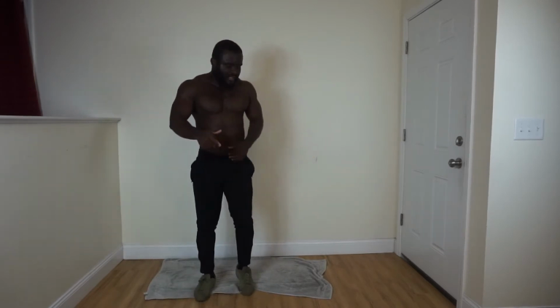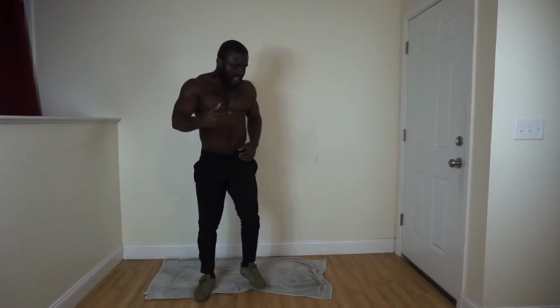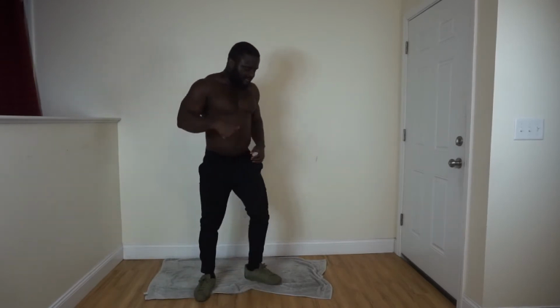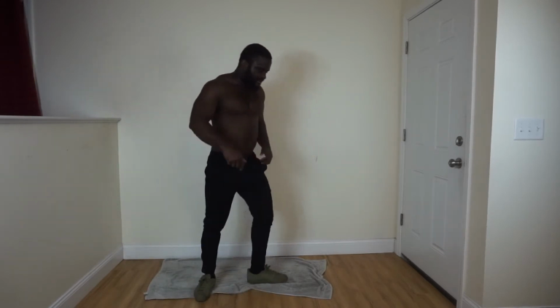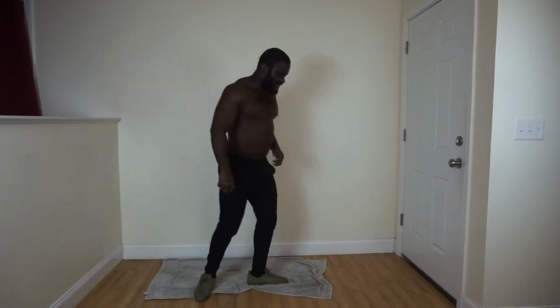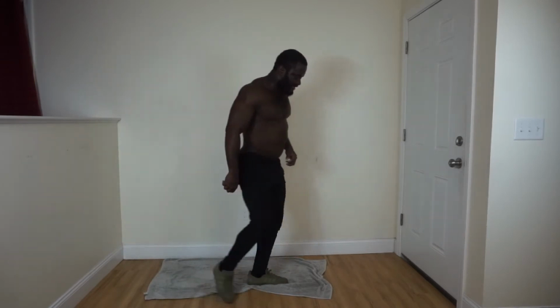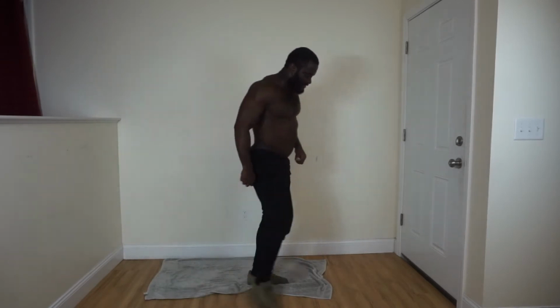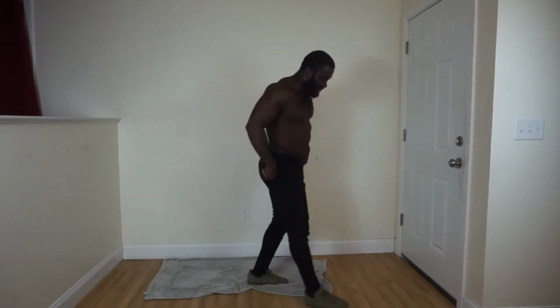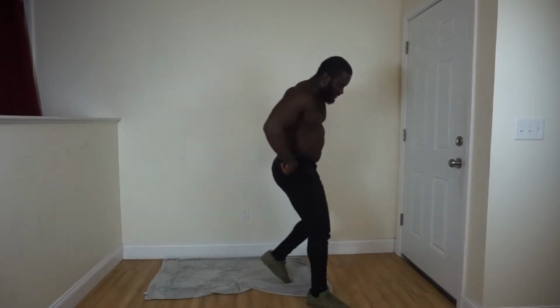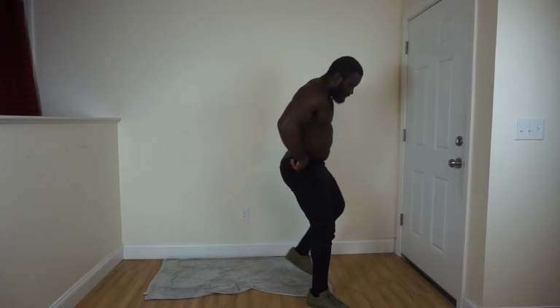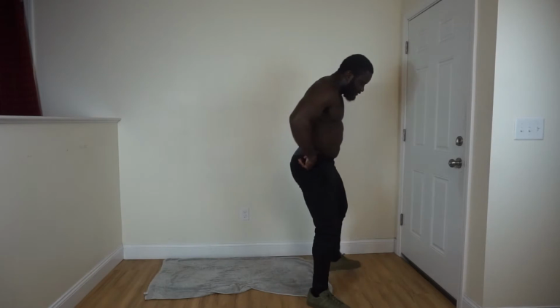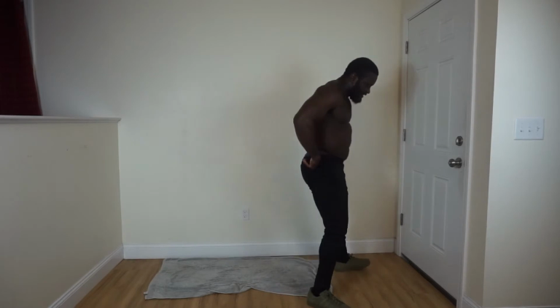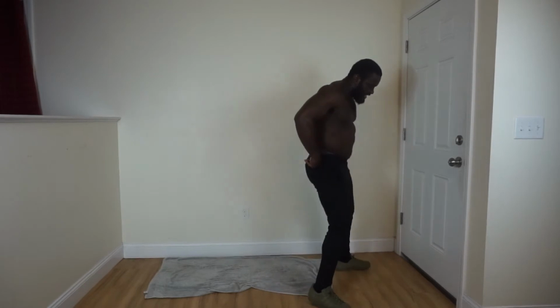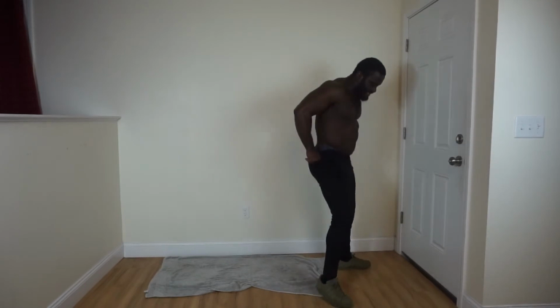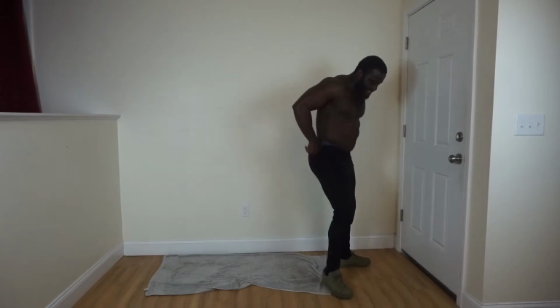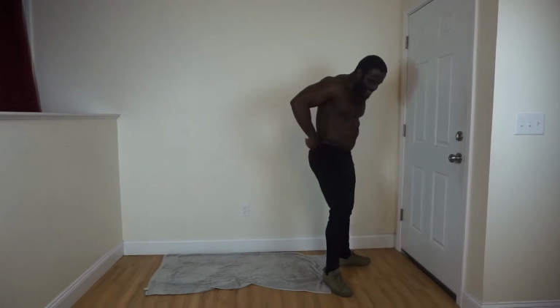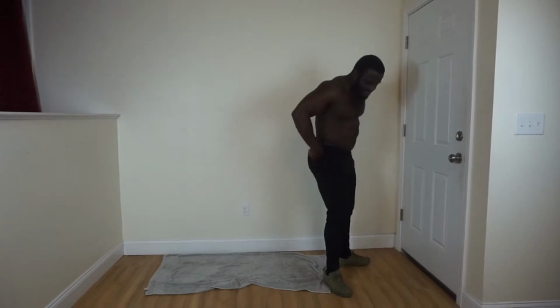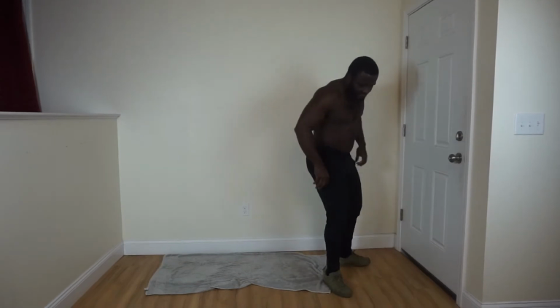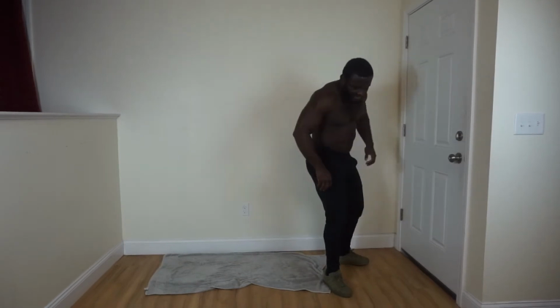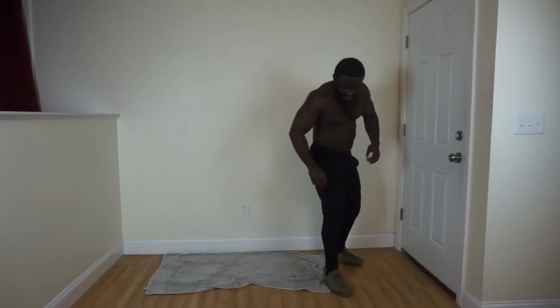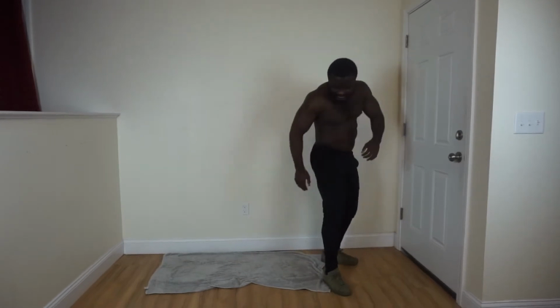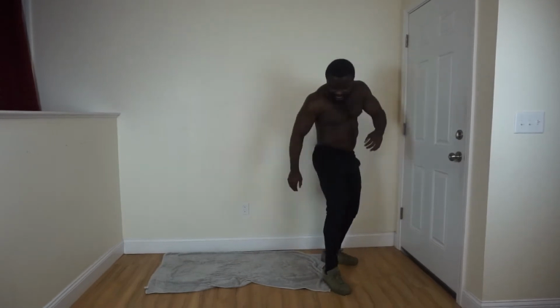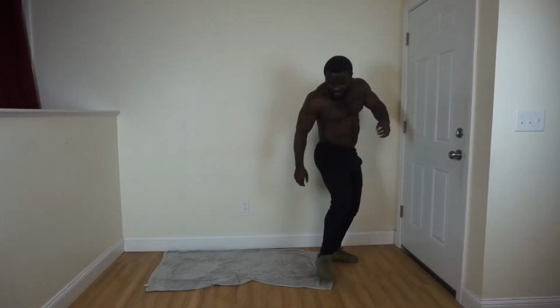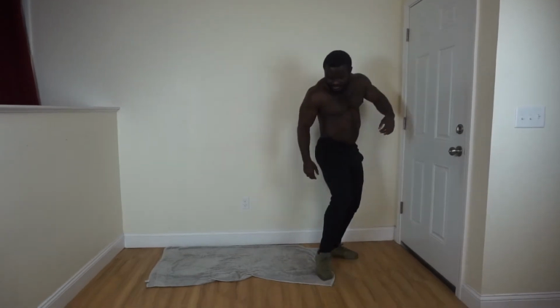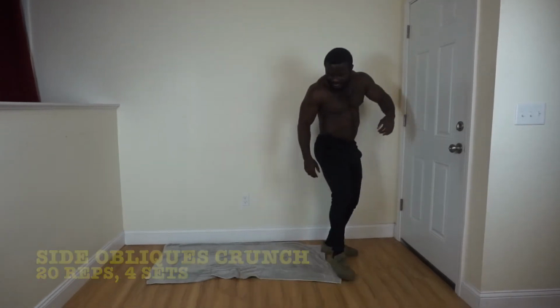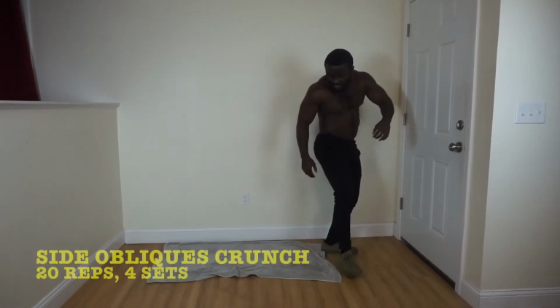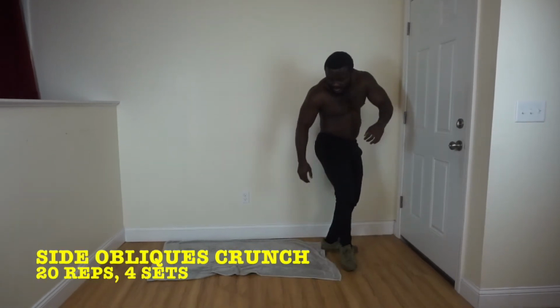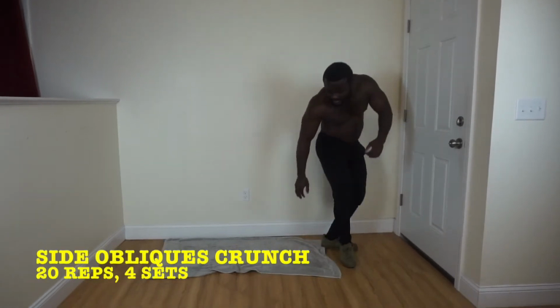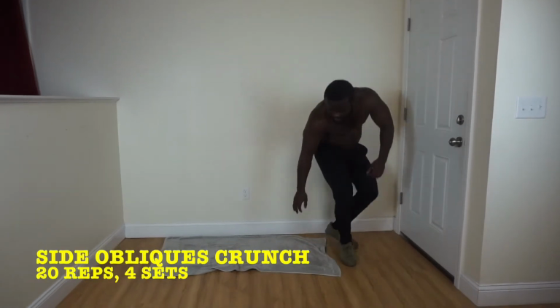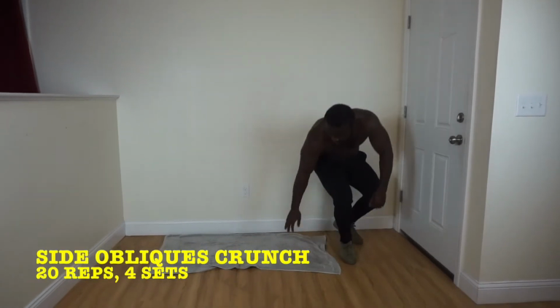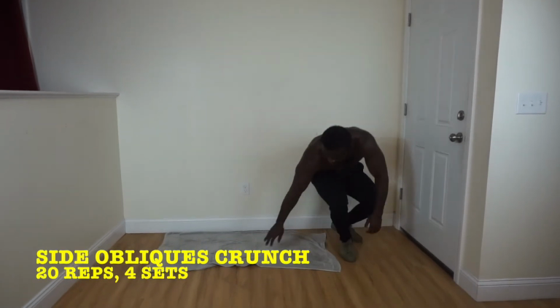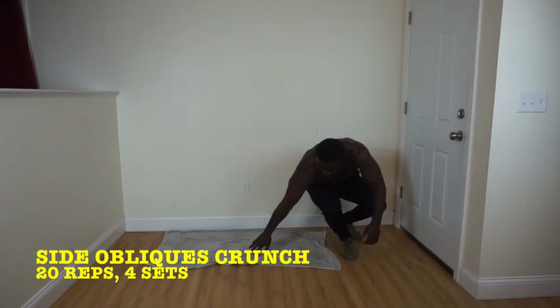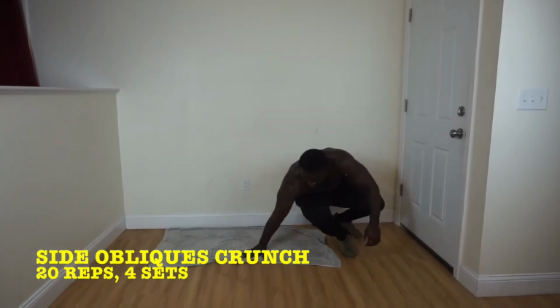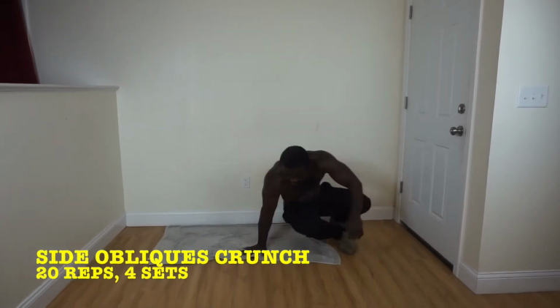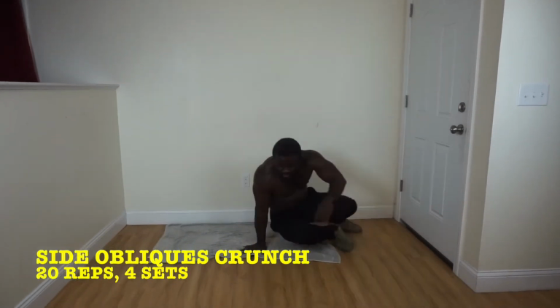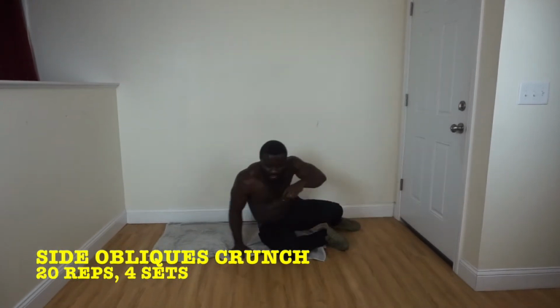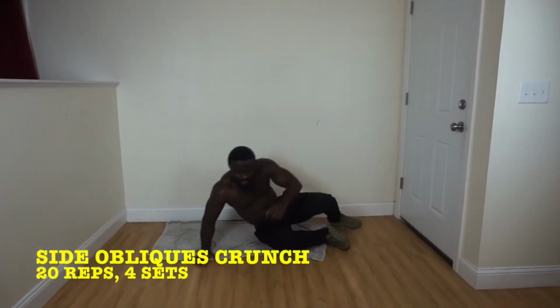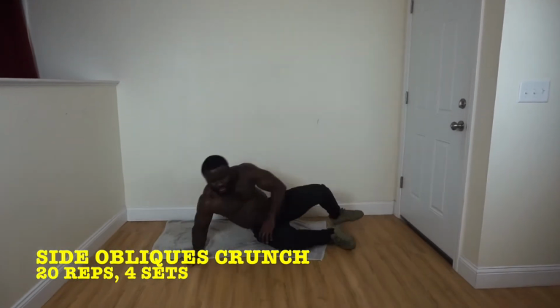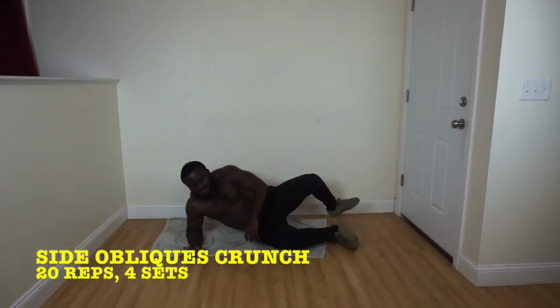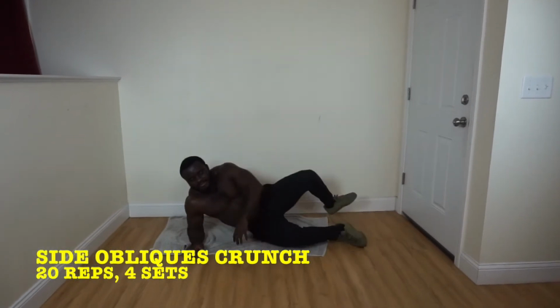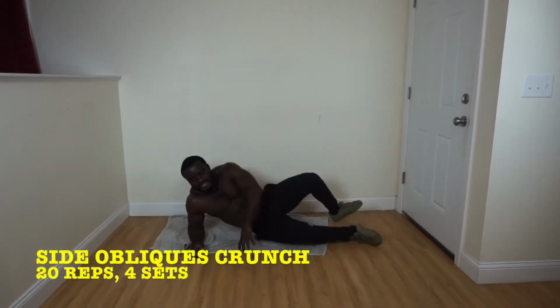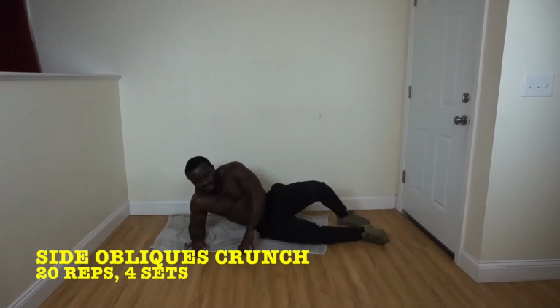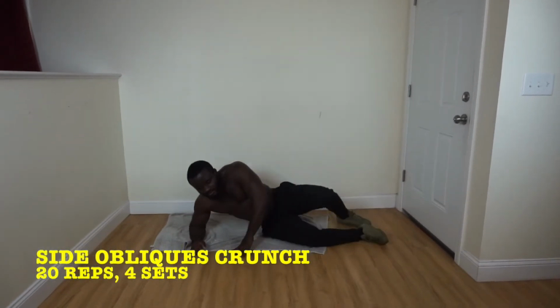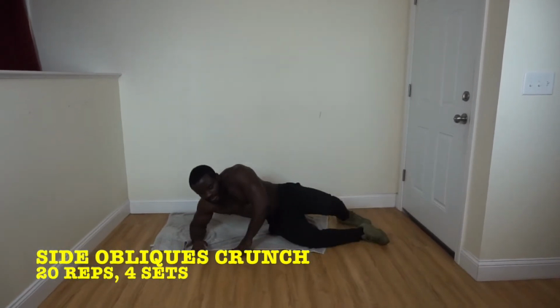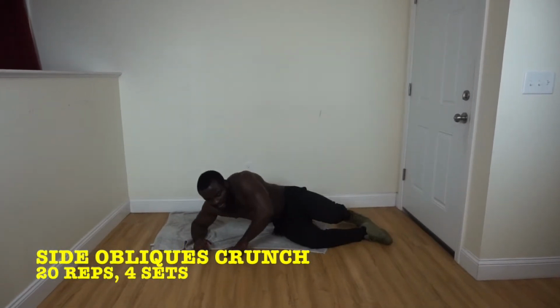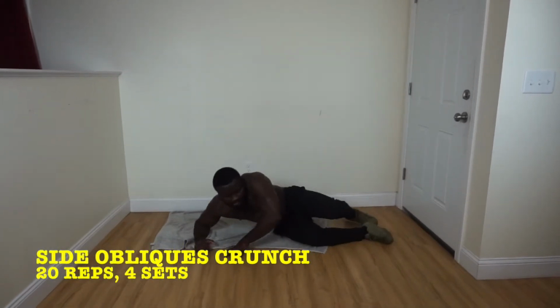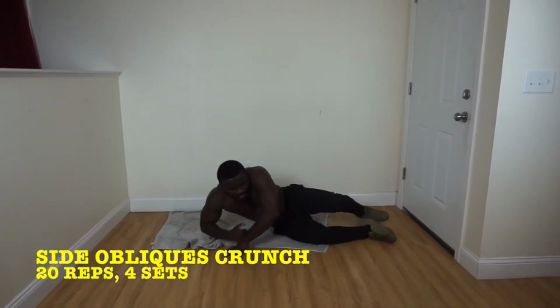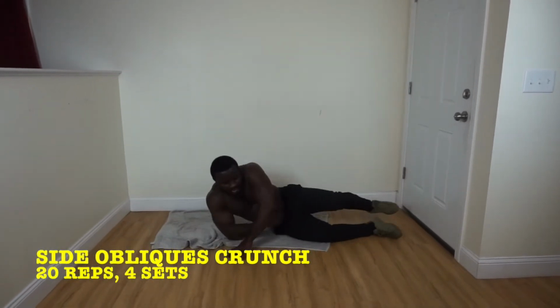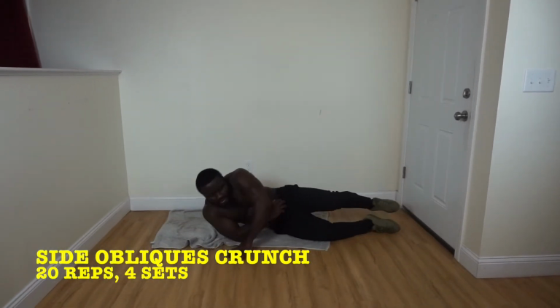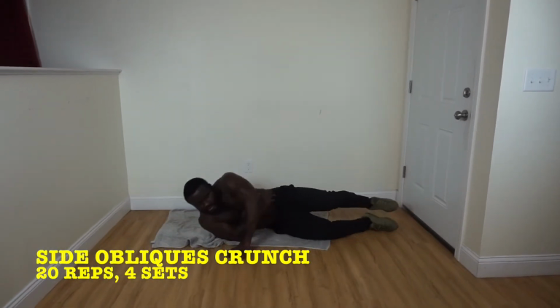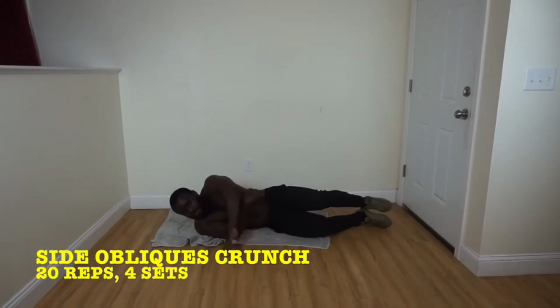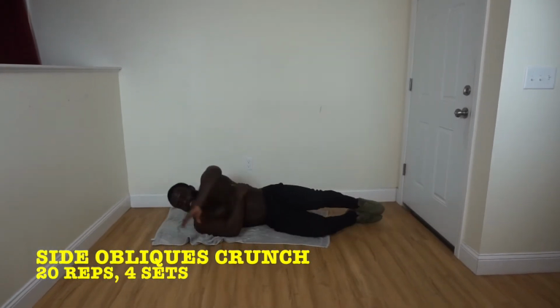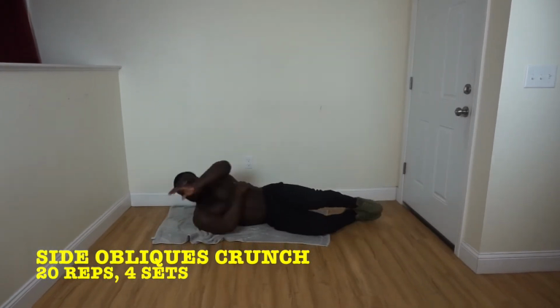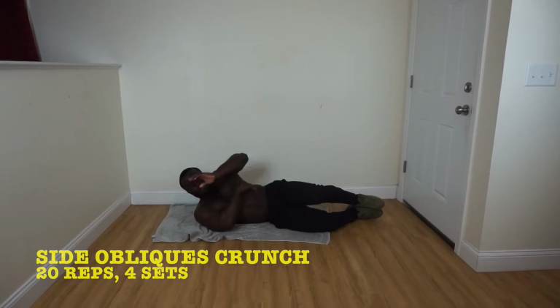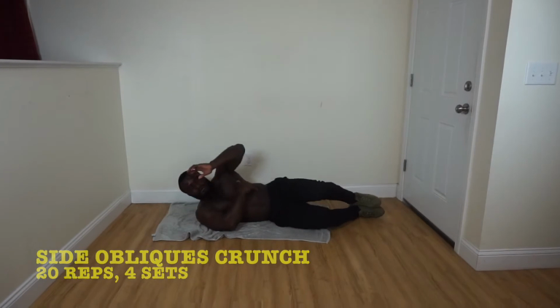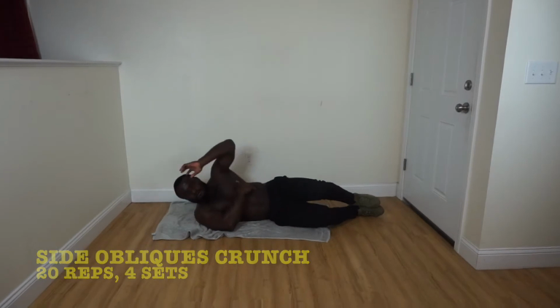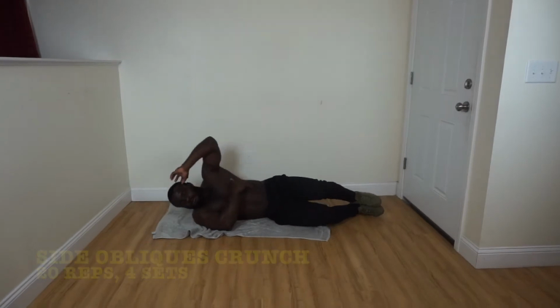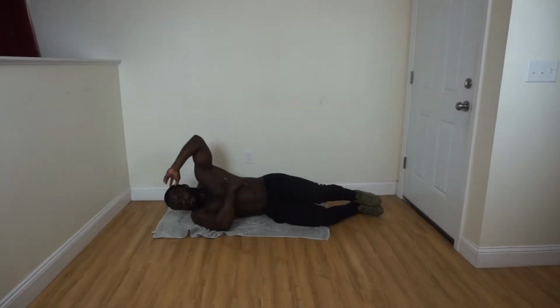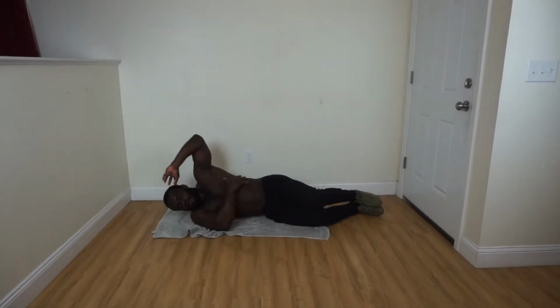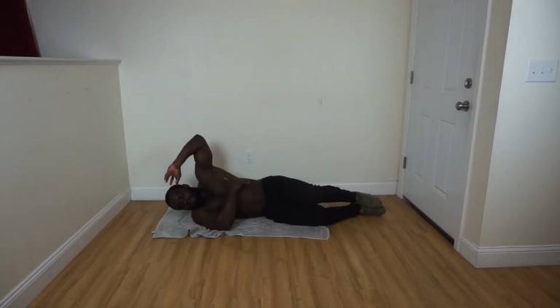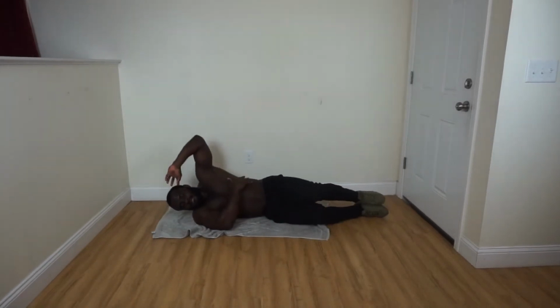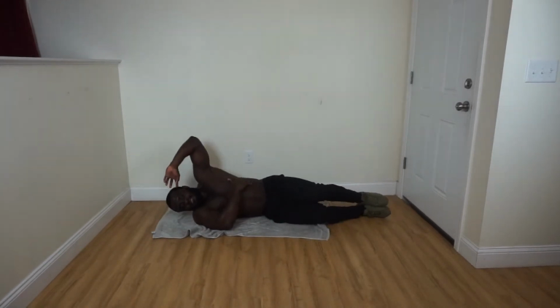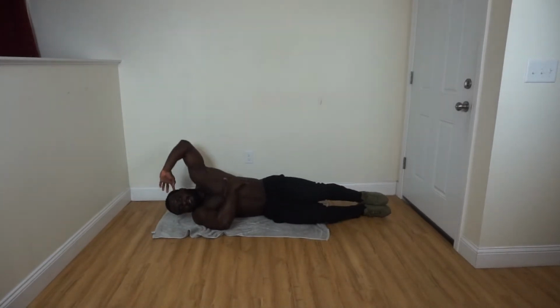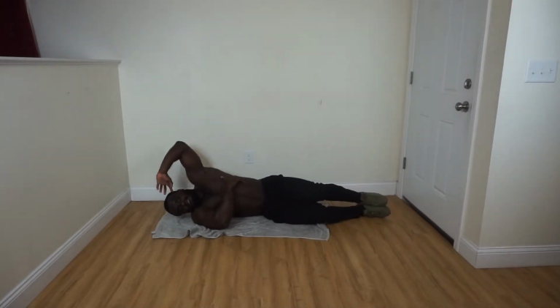After that, we'll do the last exercise — it's going to be a side-to-side oblique cross, like this.